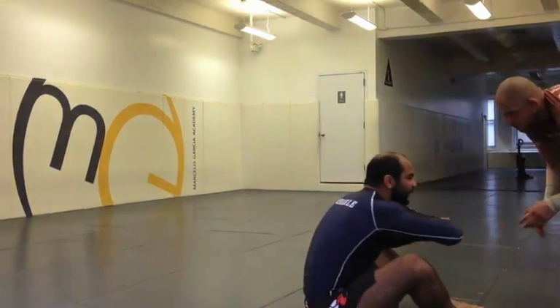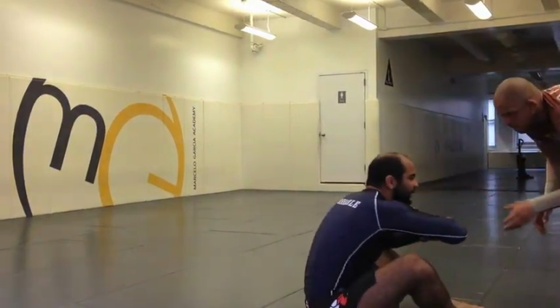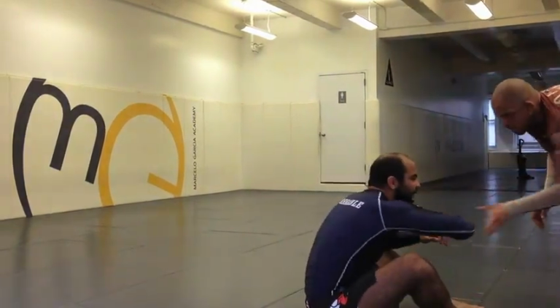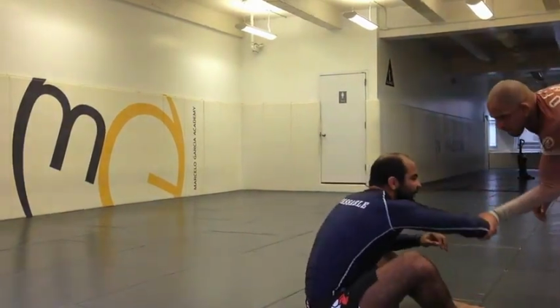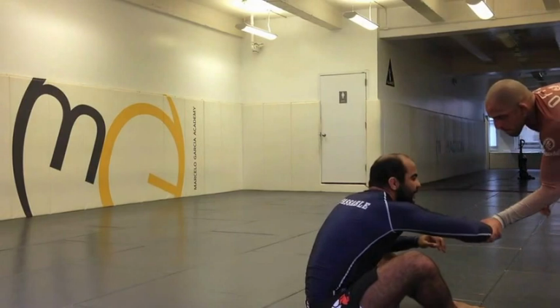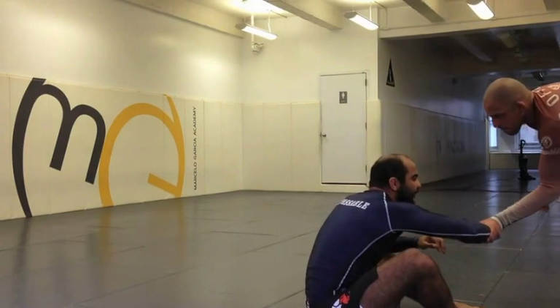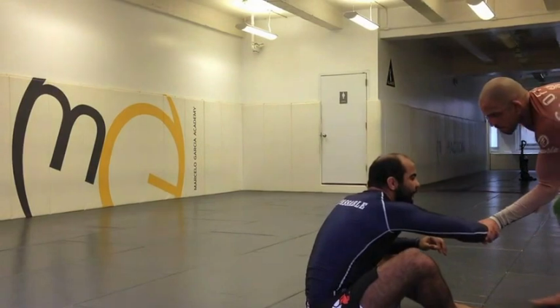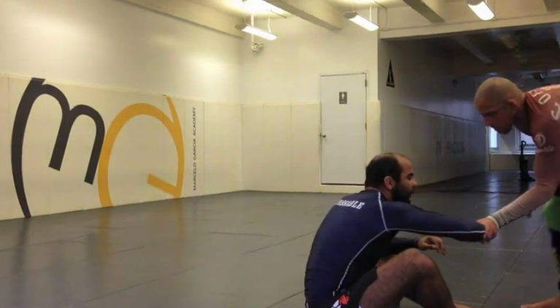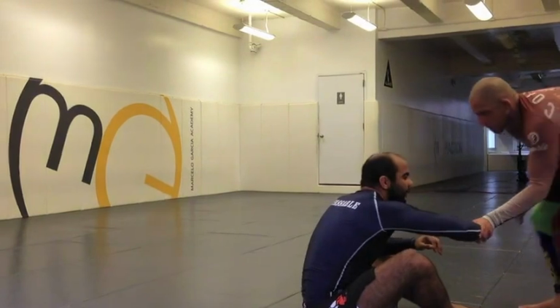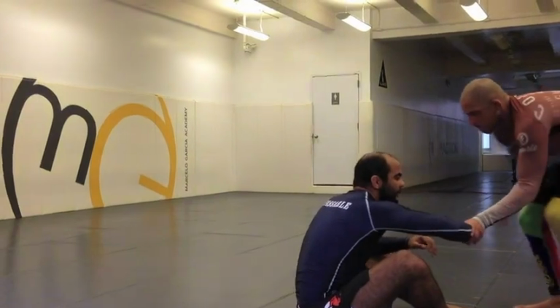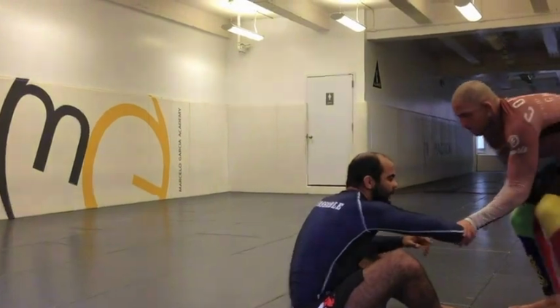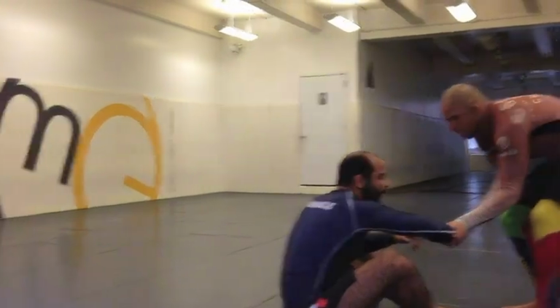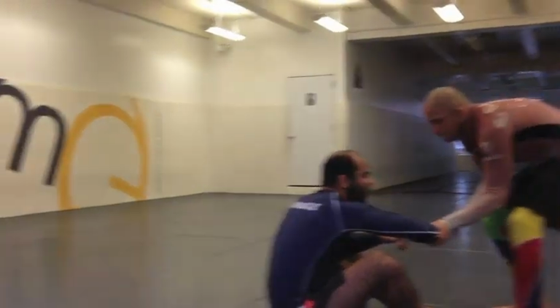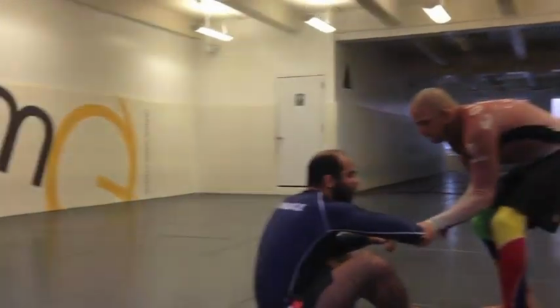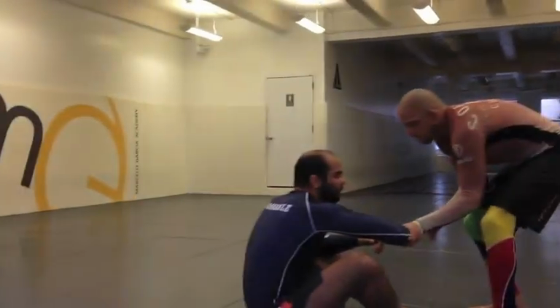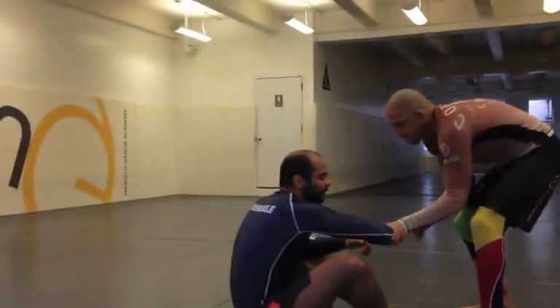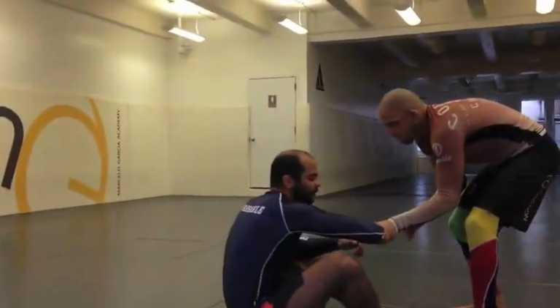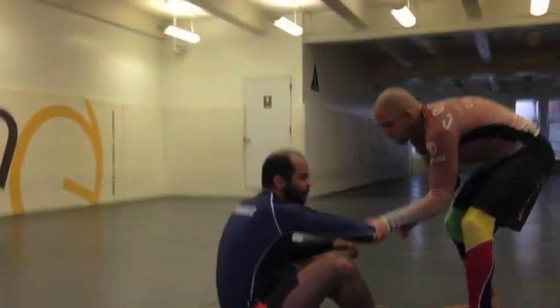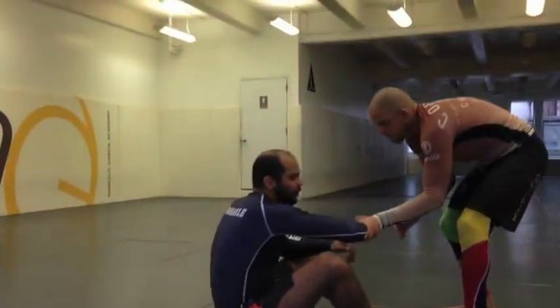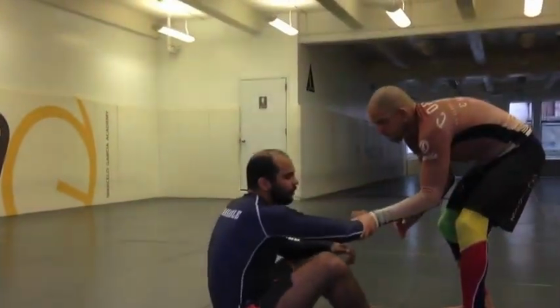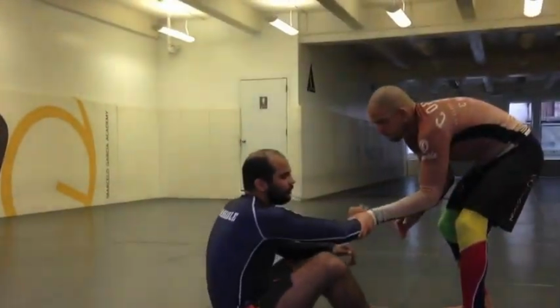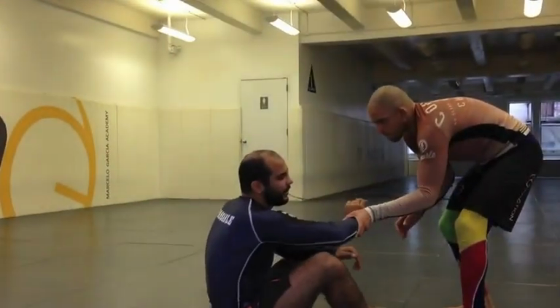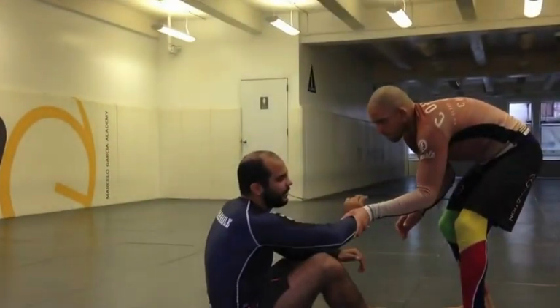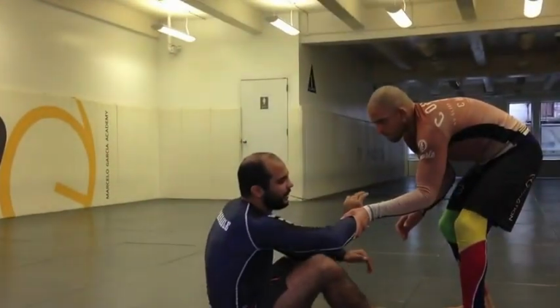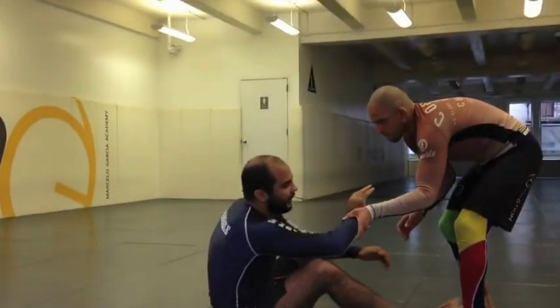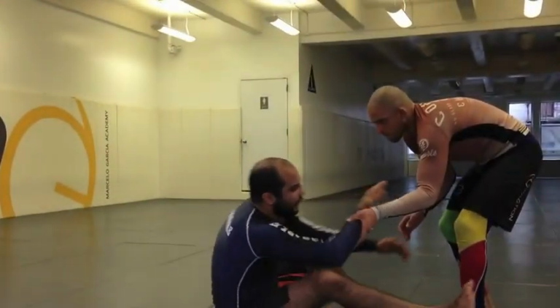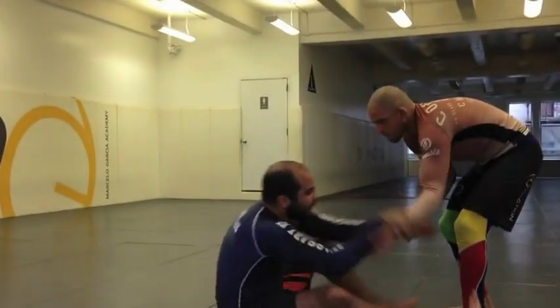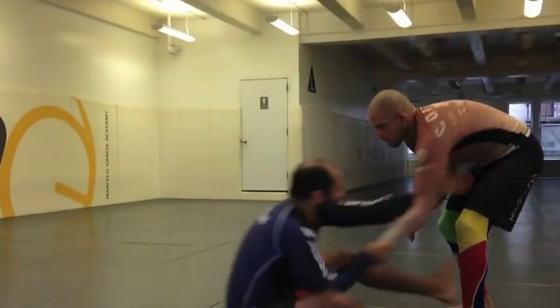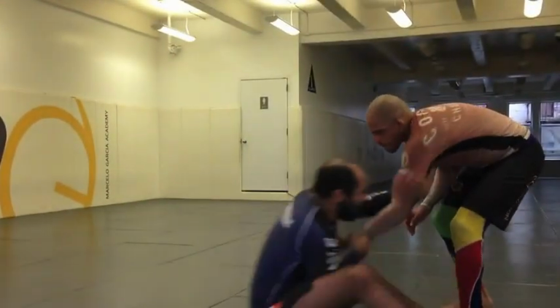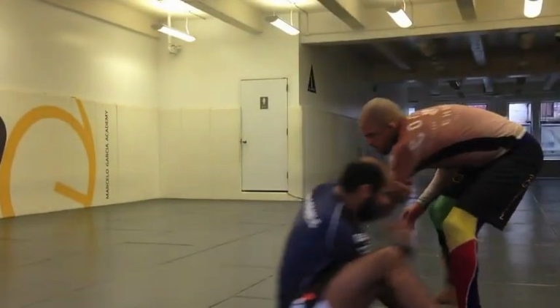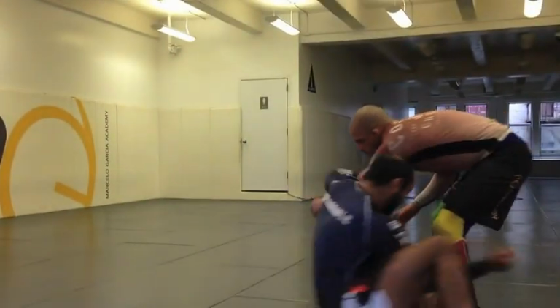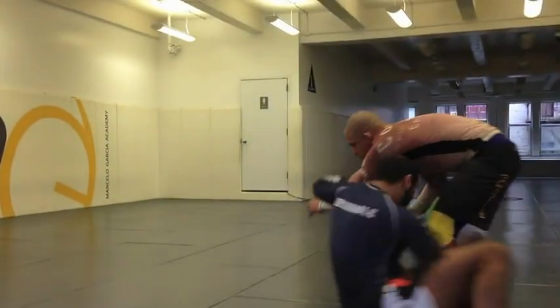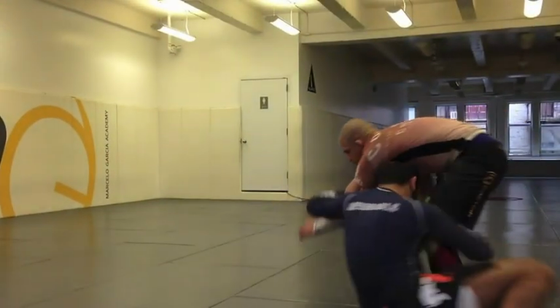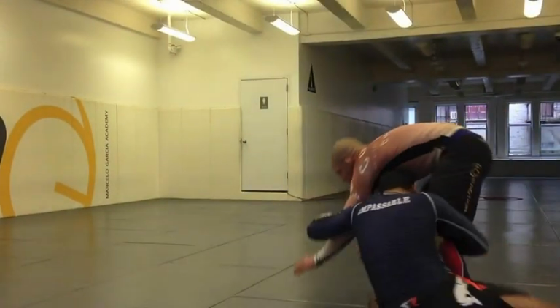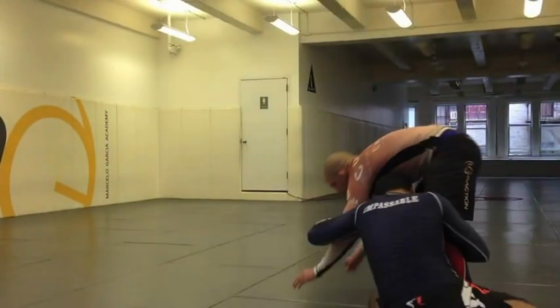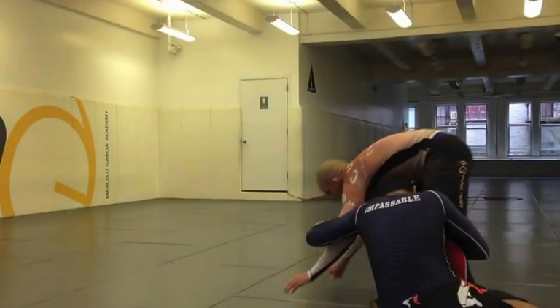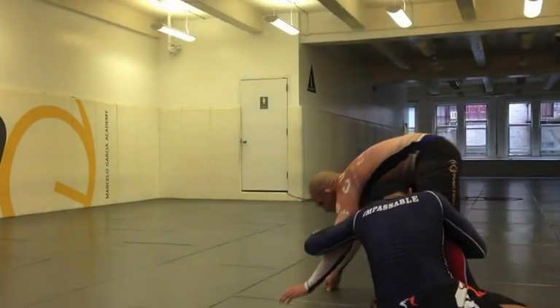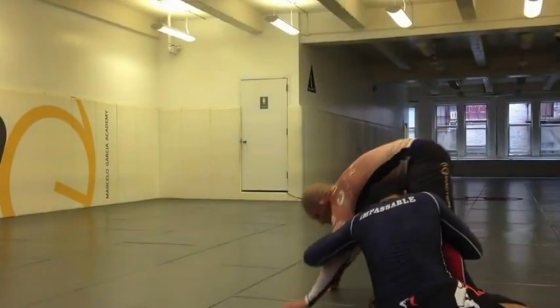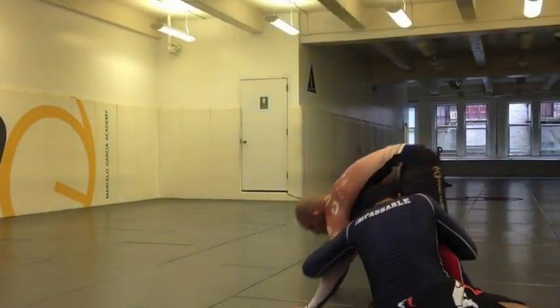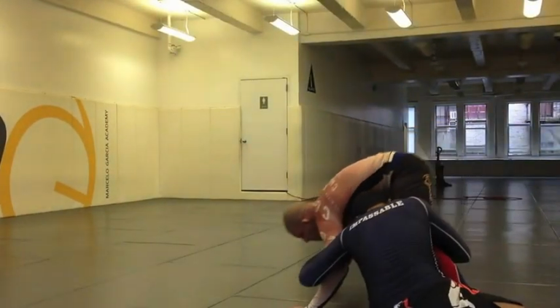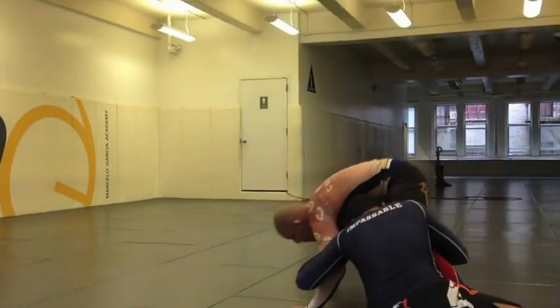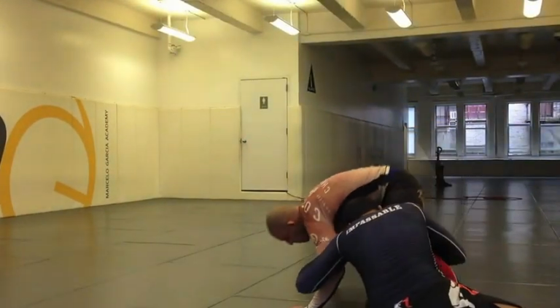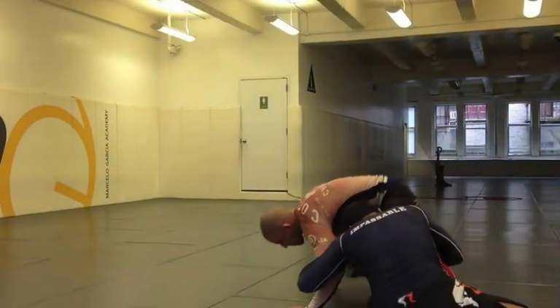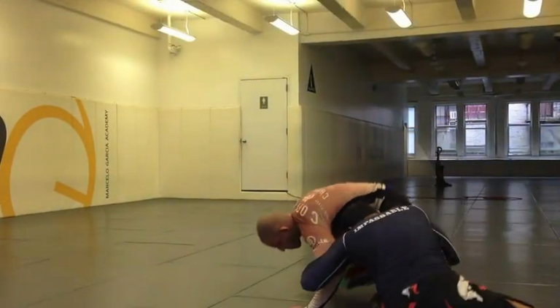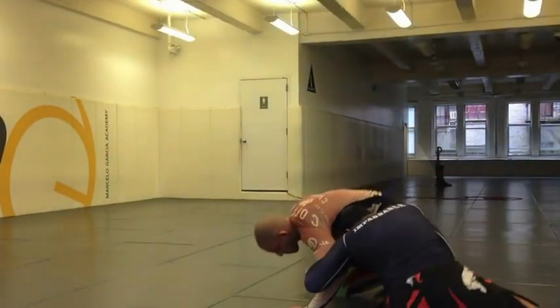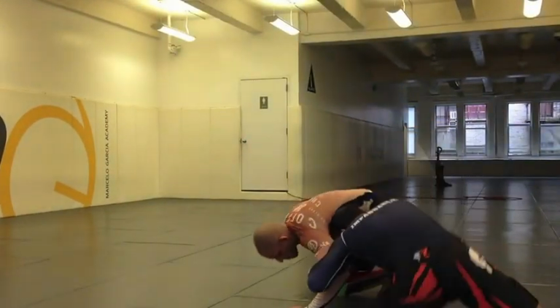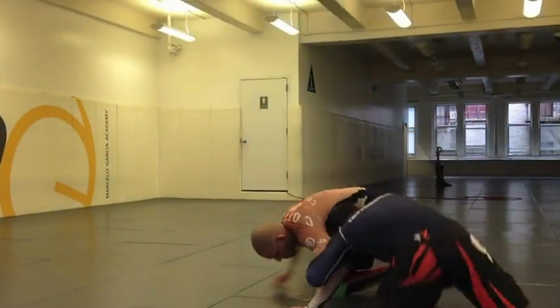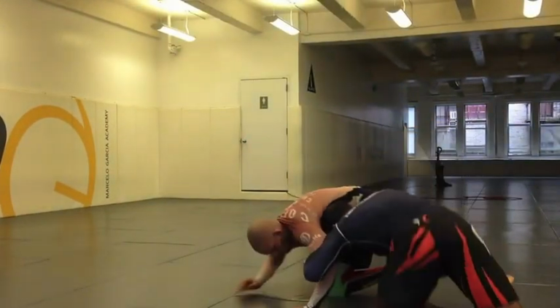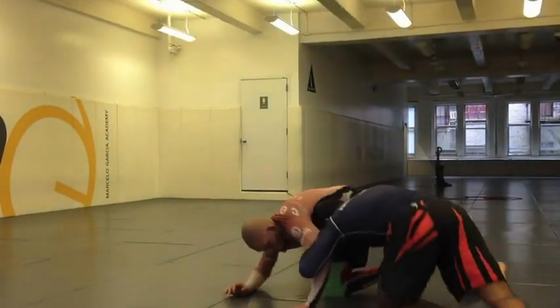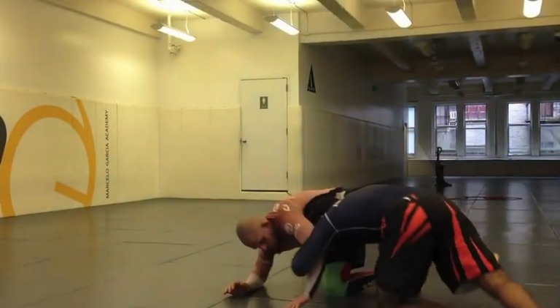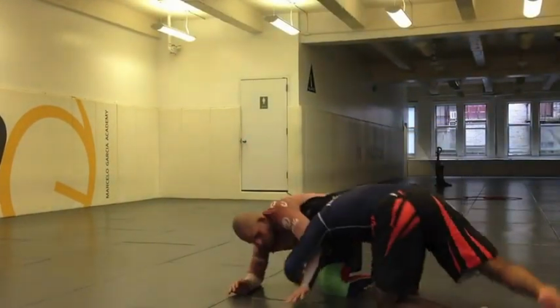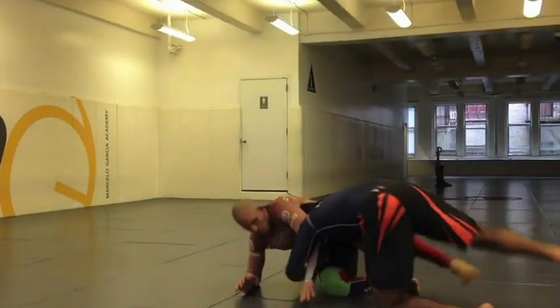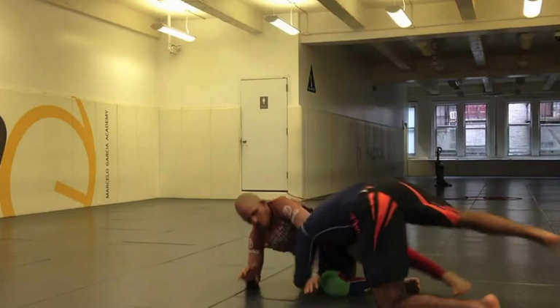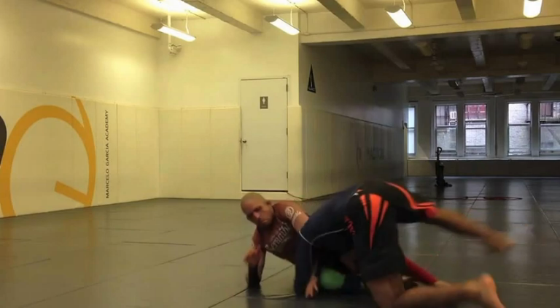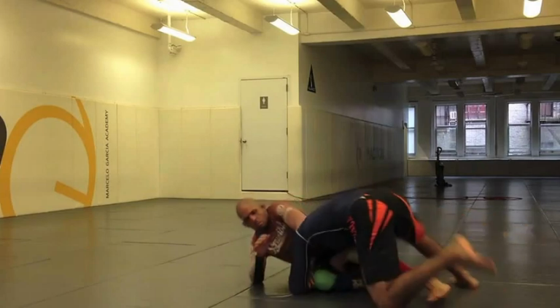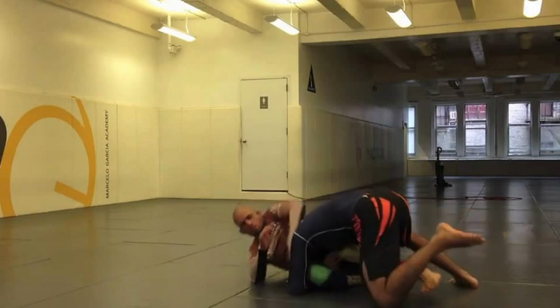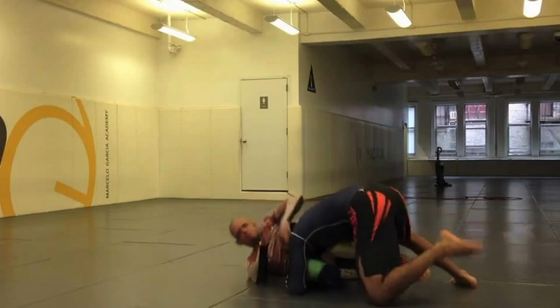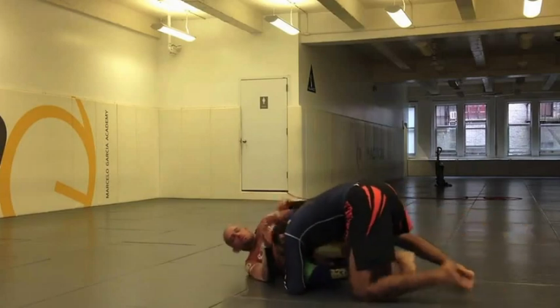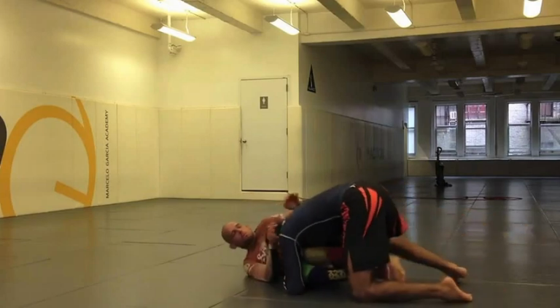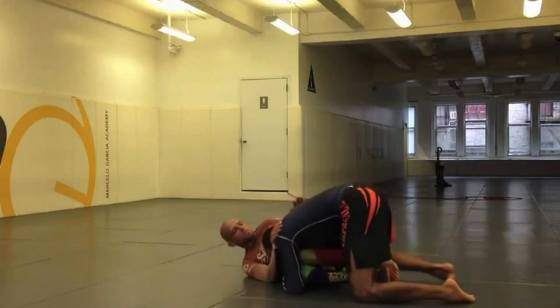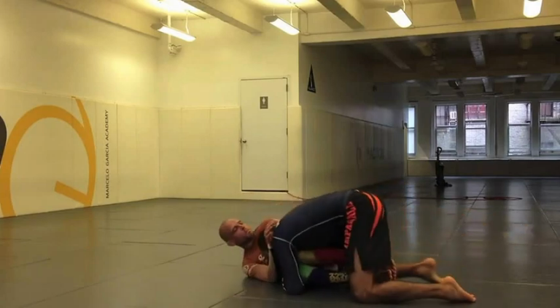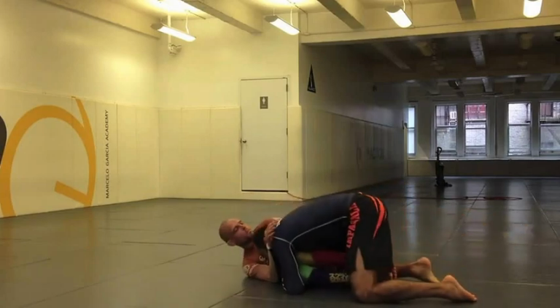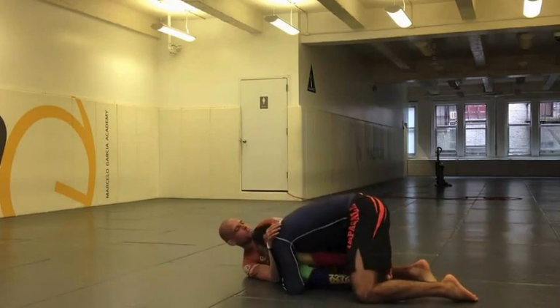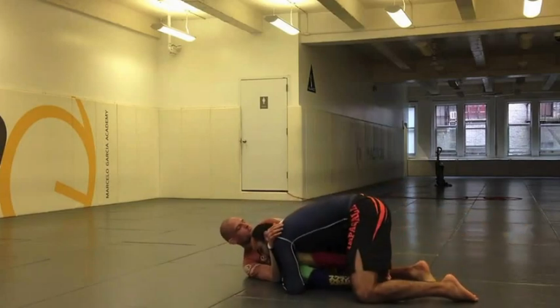So I give him my forearm, he controls, I drag, and then I go. It works the same way — the arm drag trap from butterfly guard.